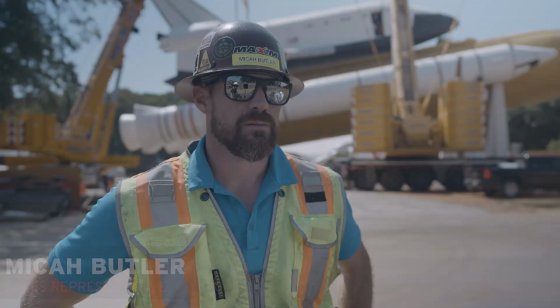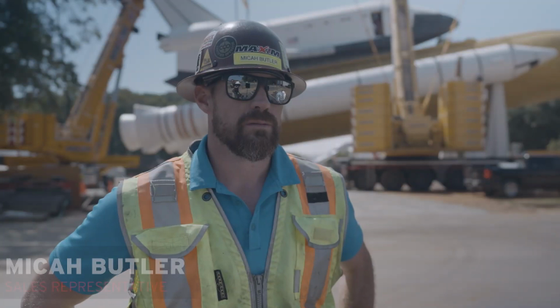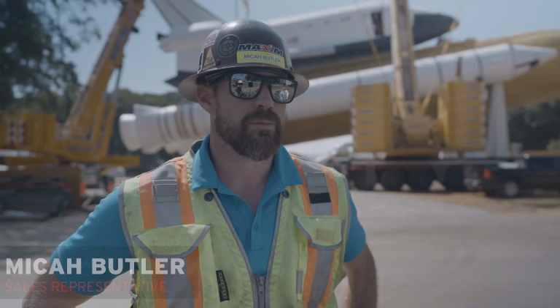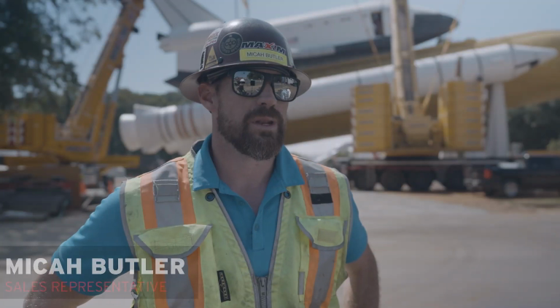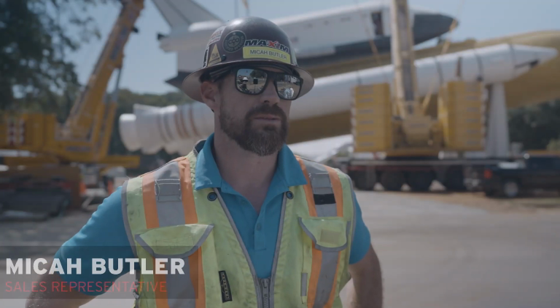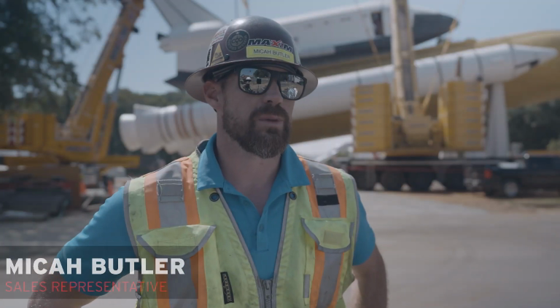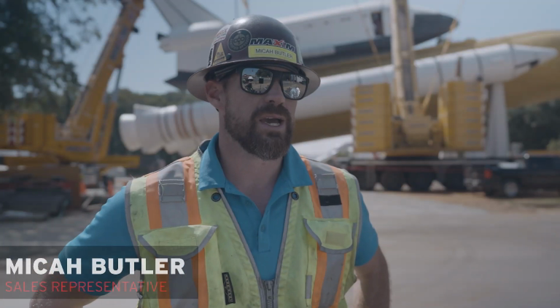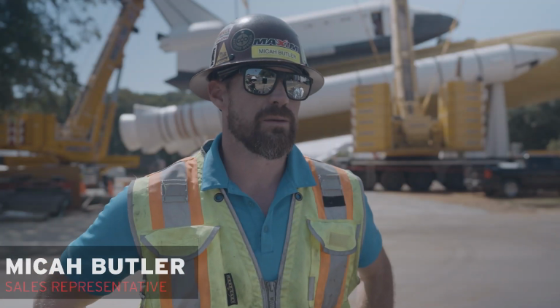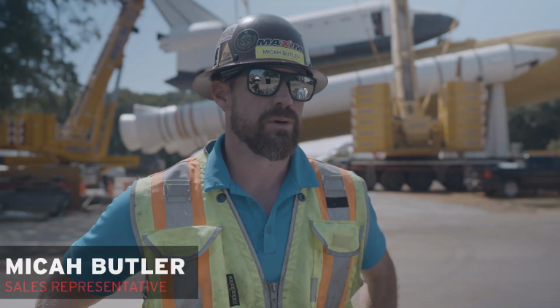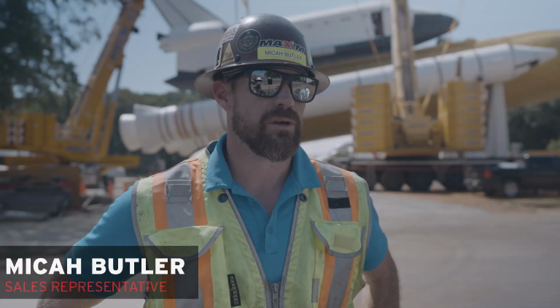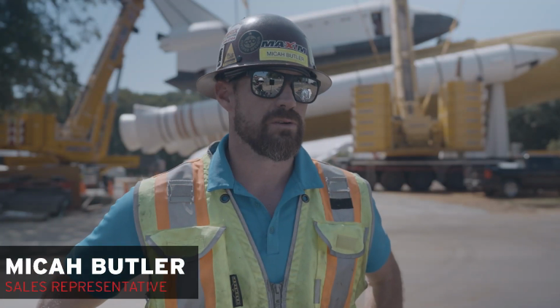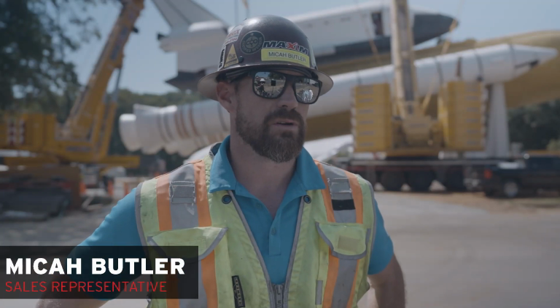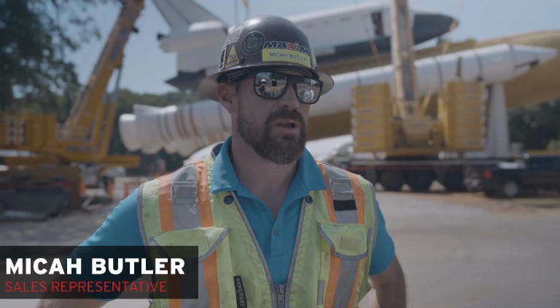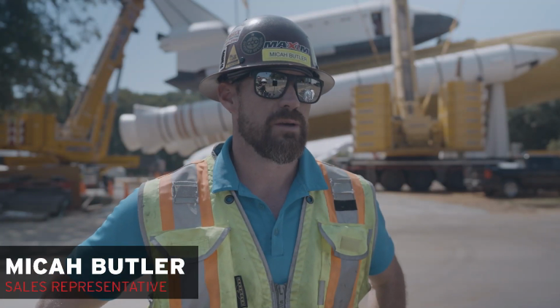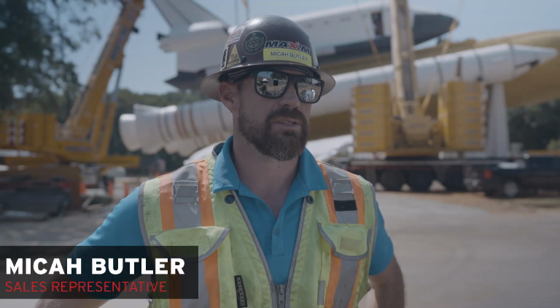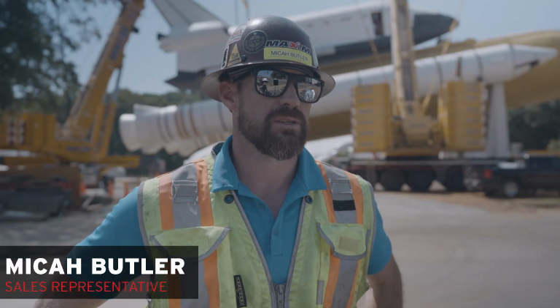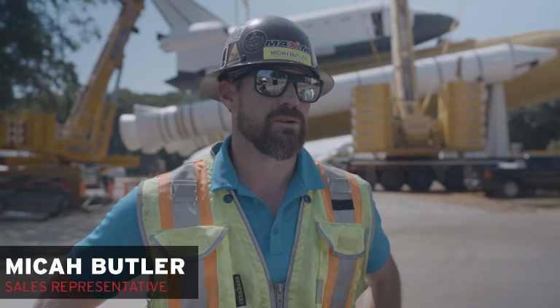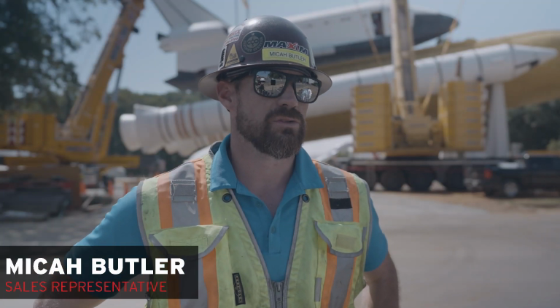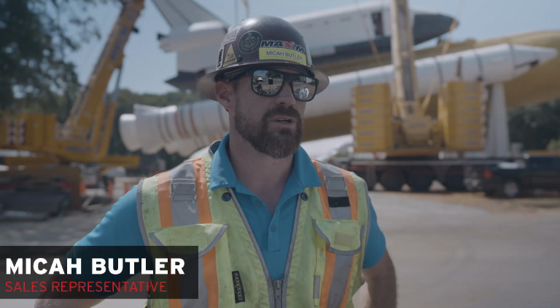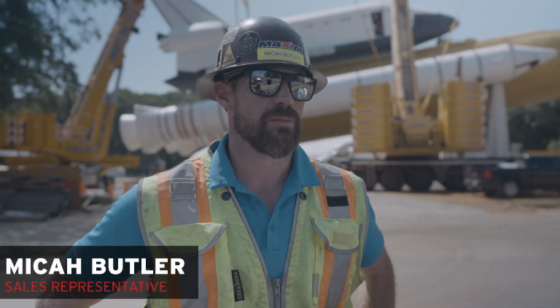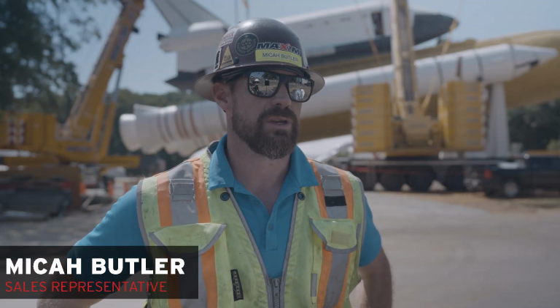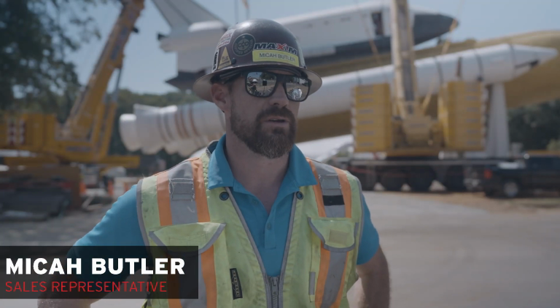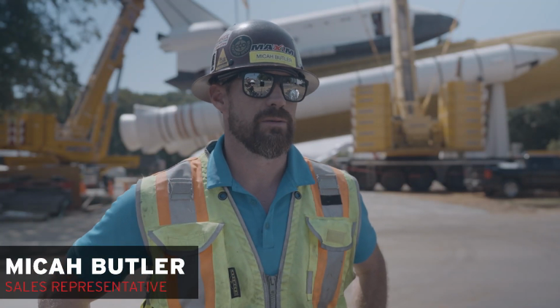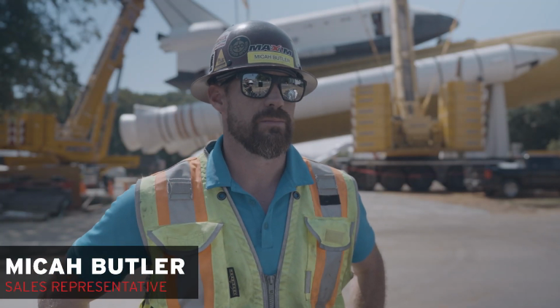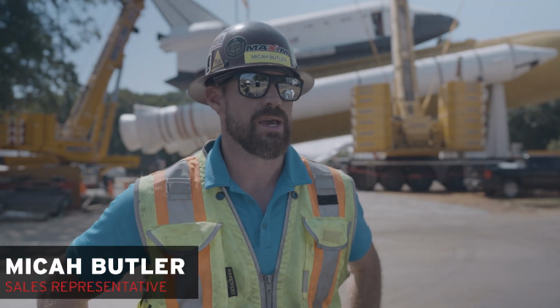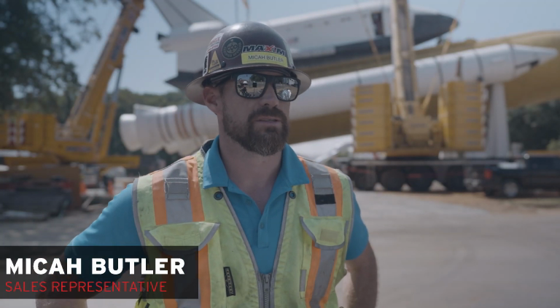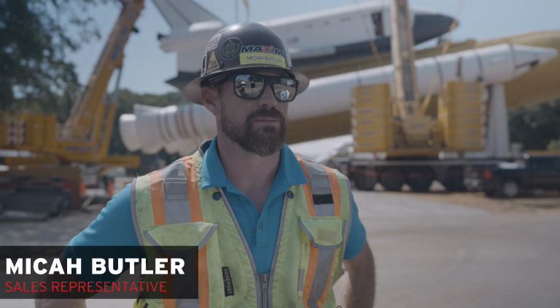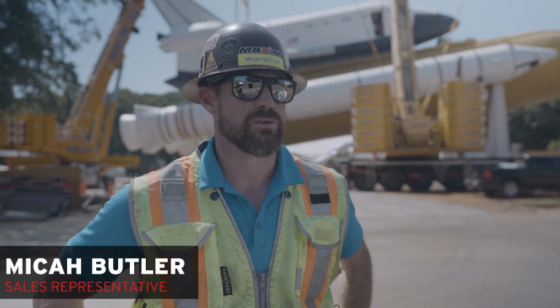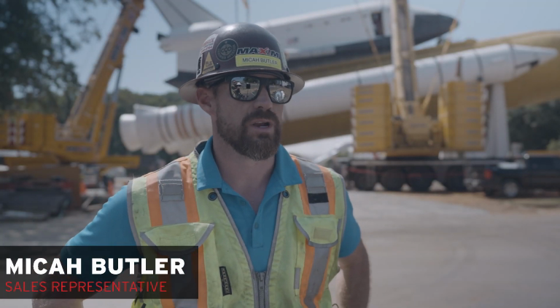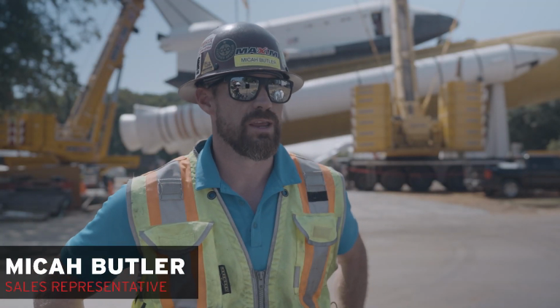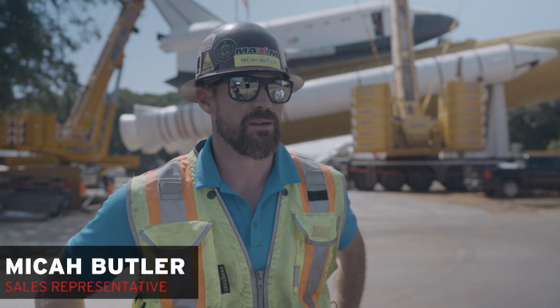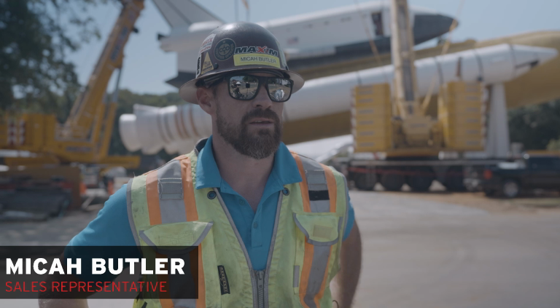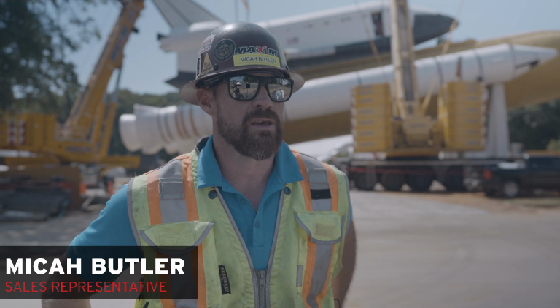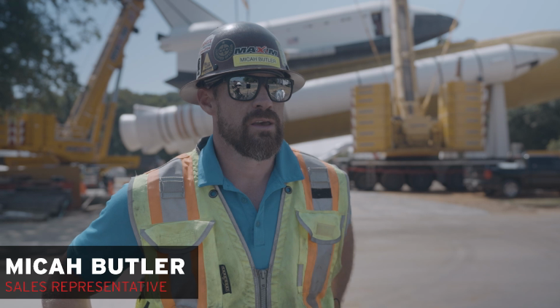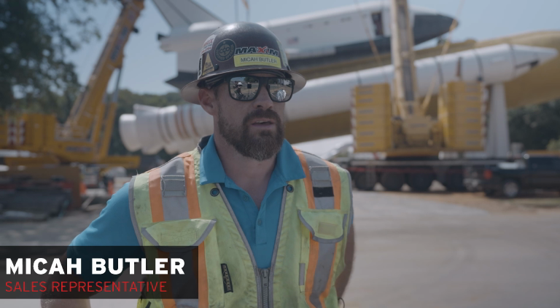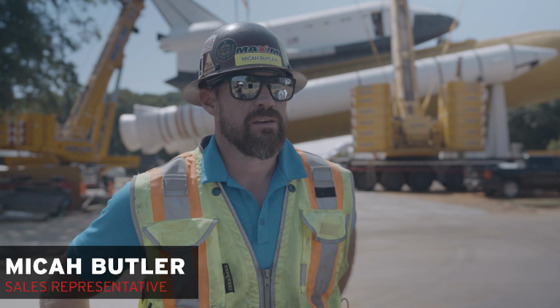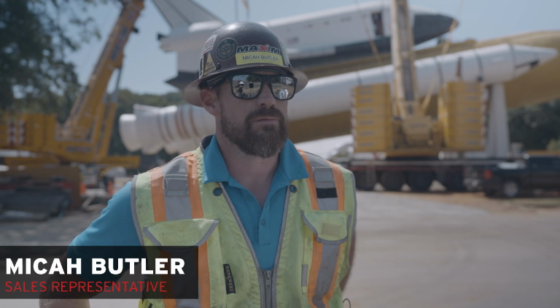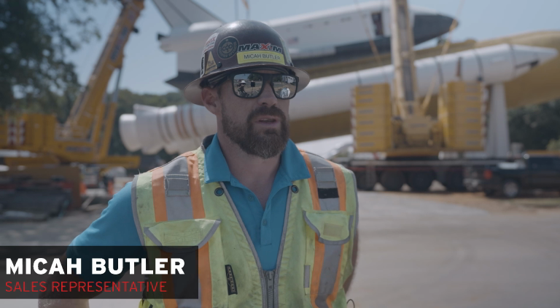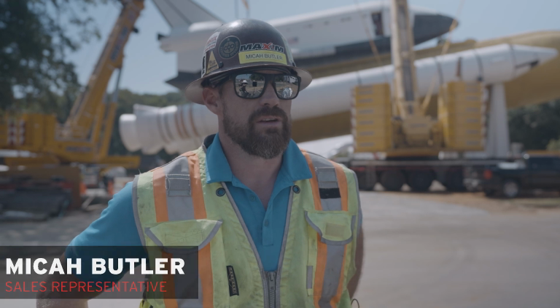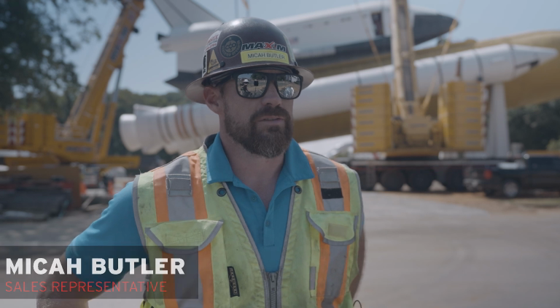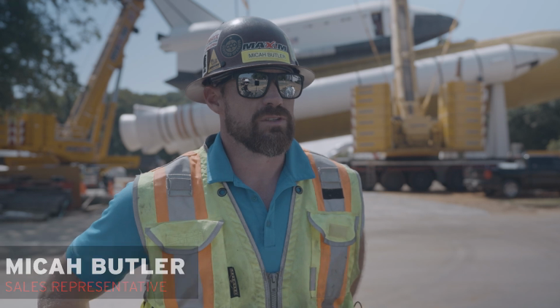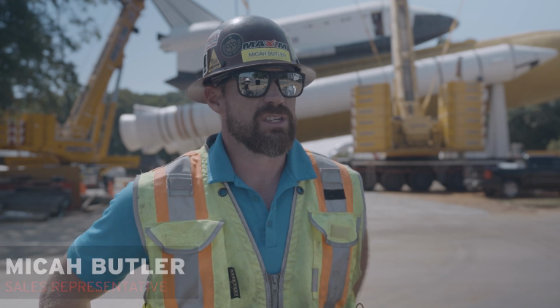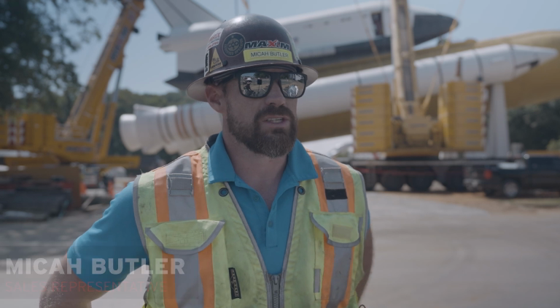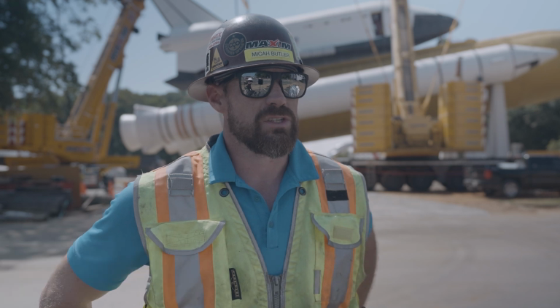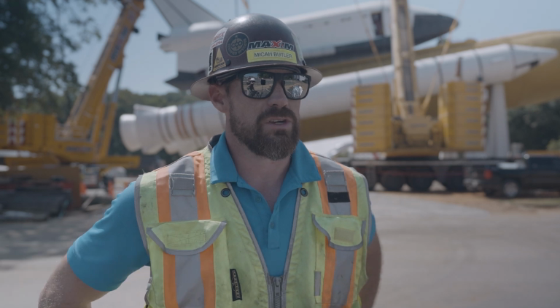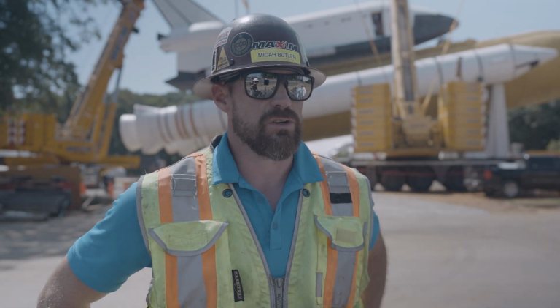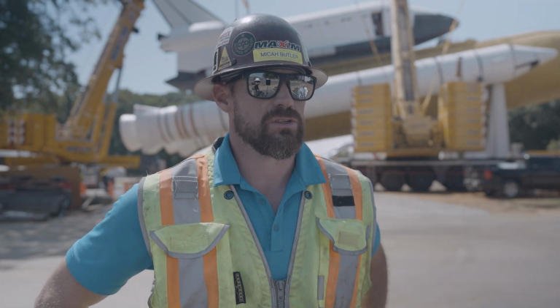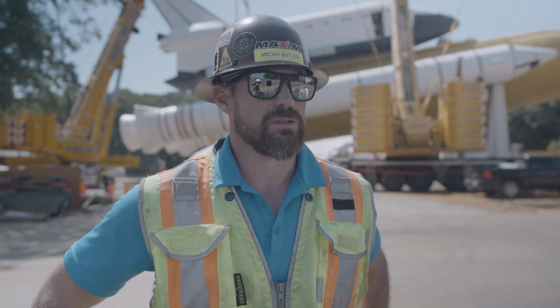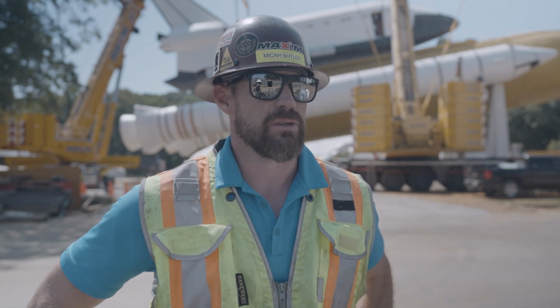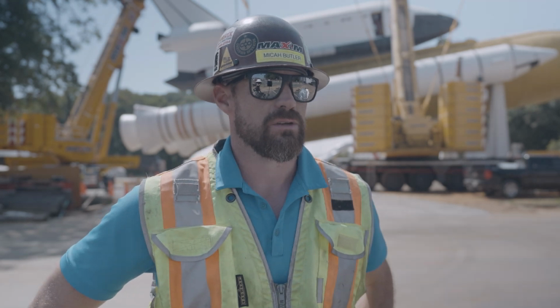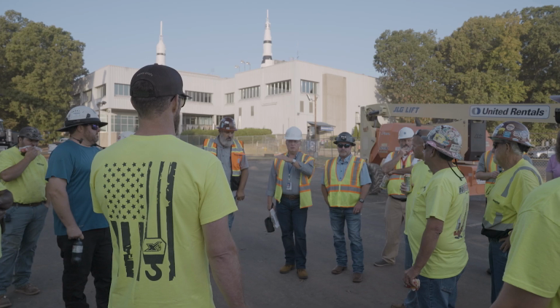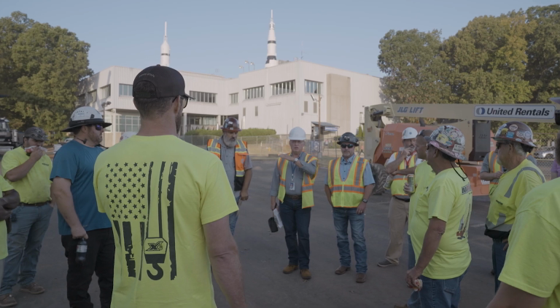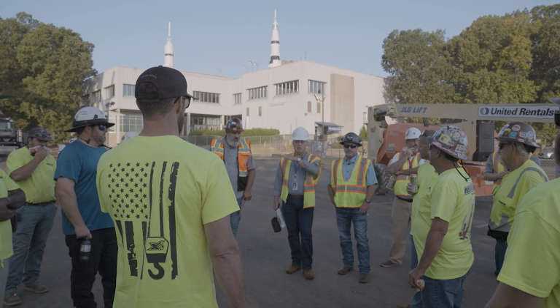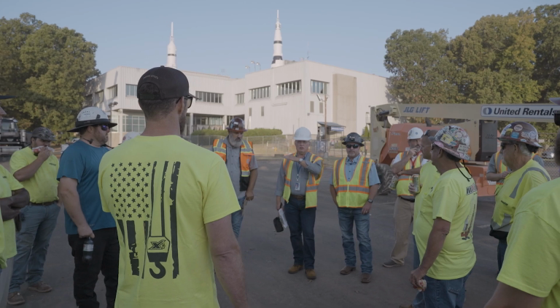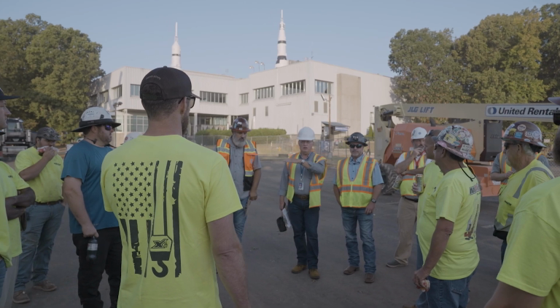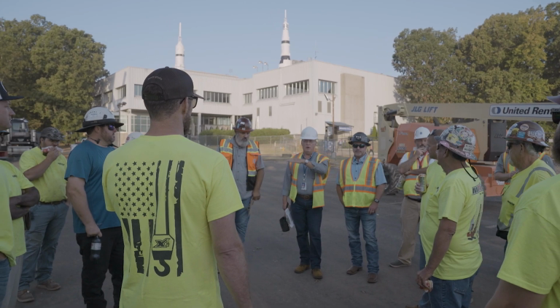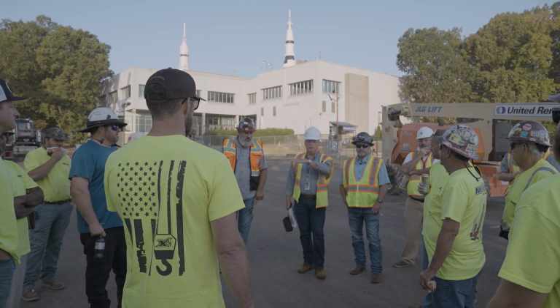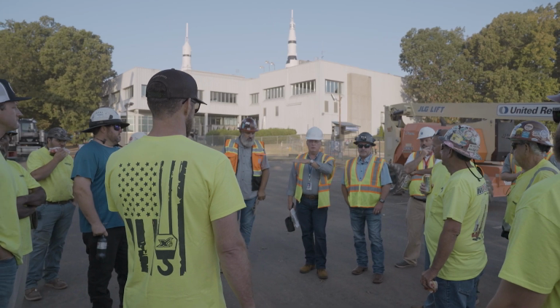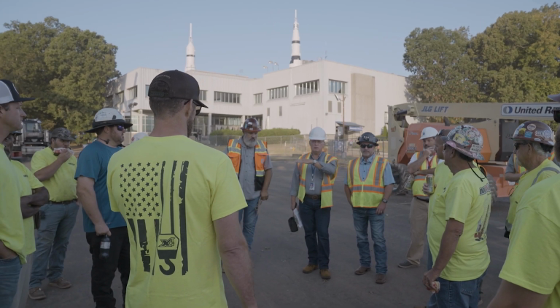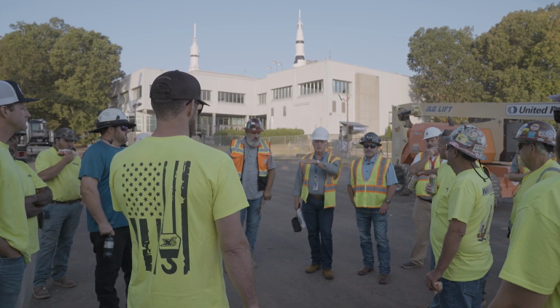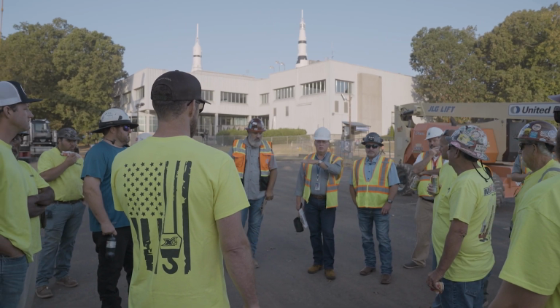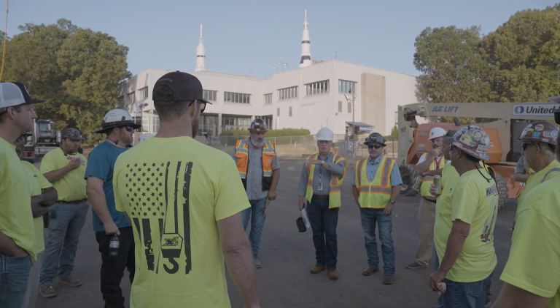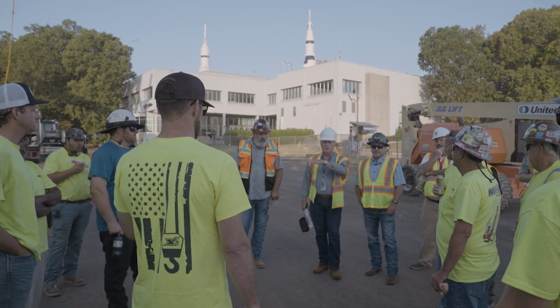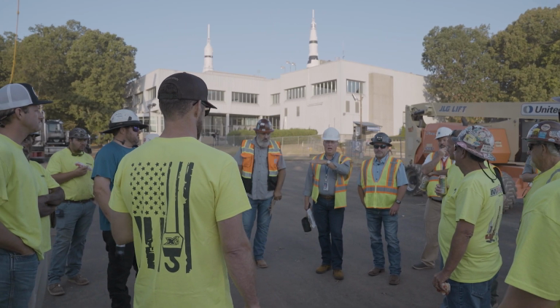My name is Micah Butler. I'm a sales rep here at Maximal Crane. I've been here for six years and in the crane business for about 16.